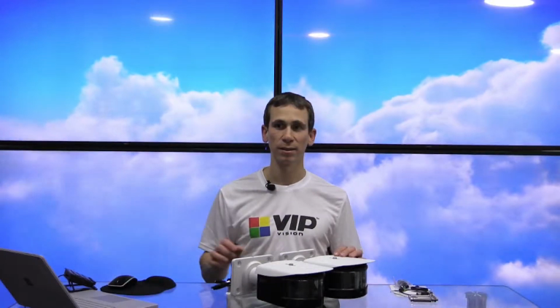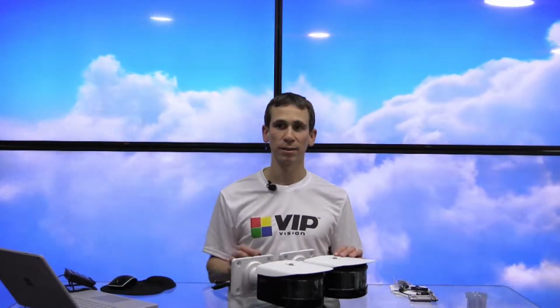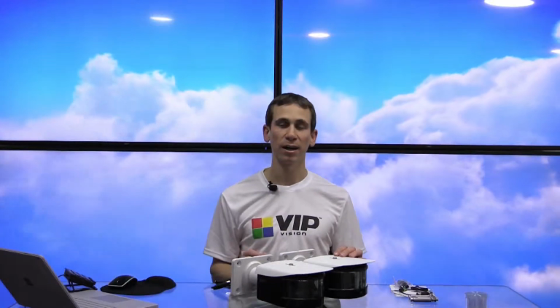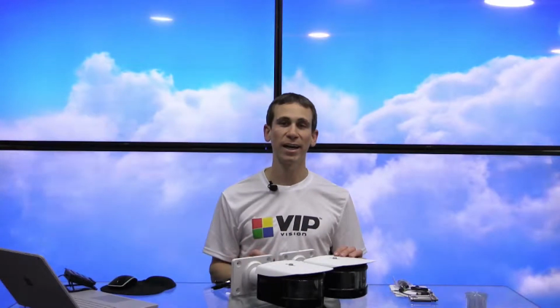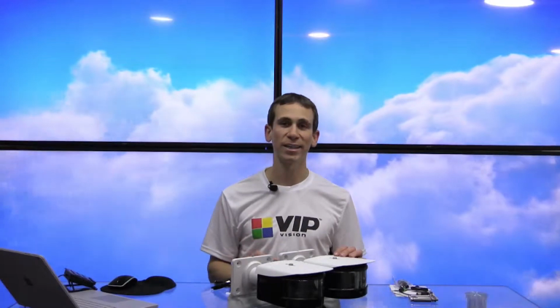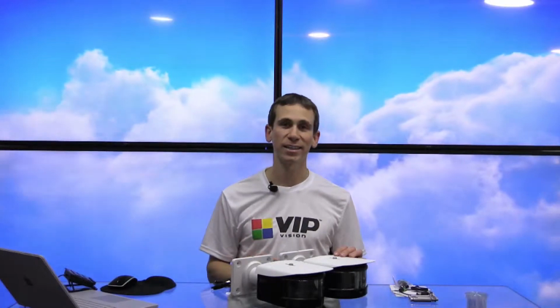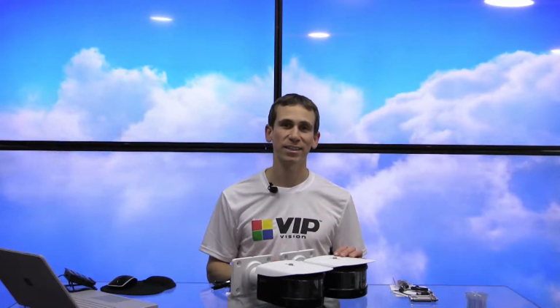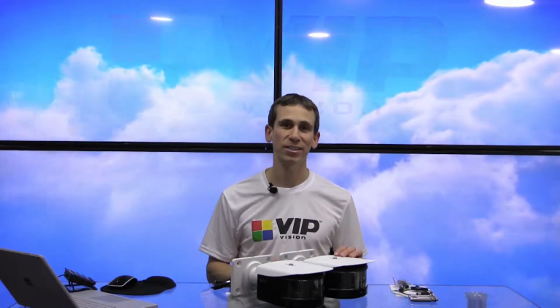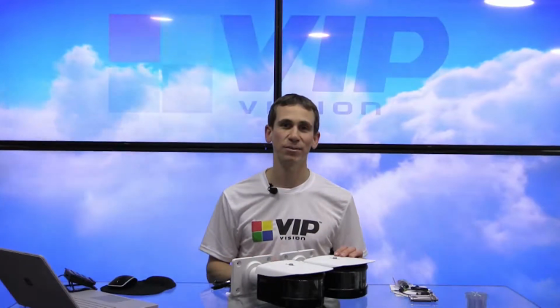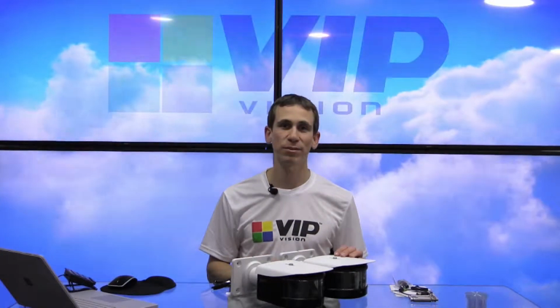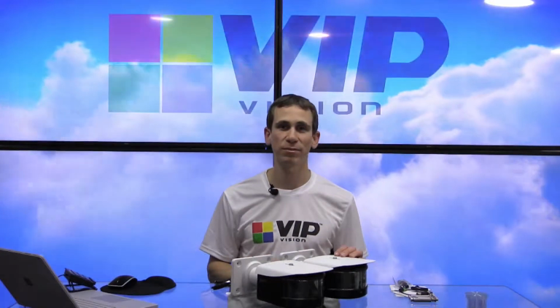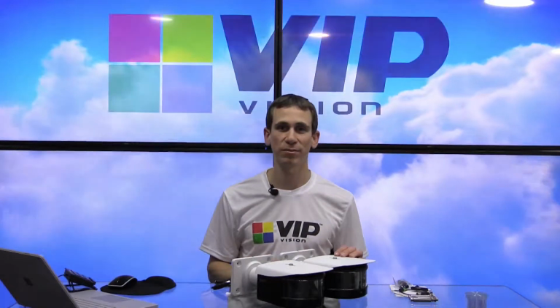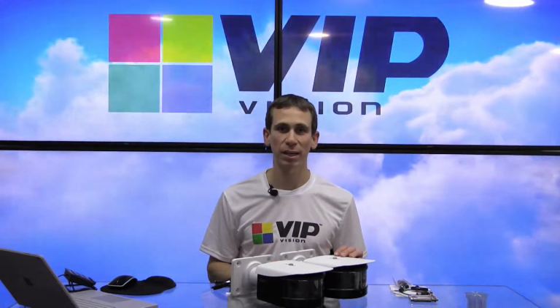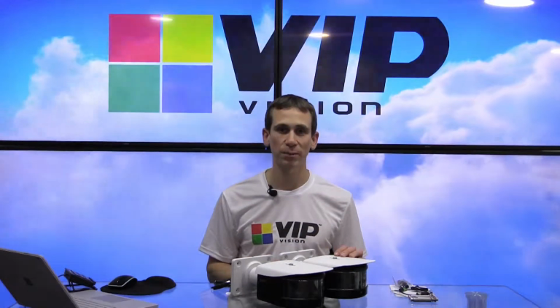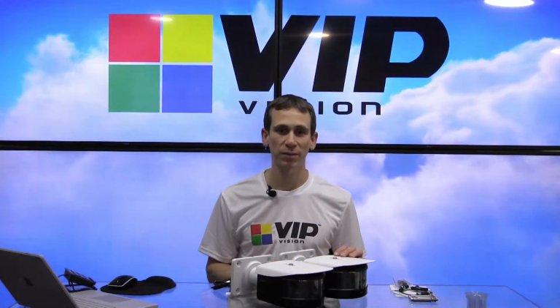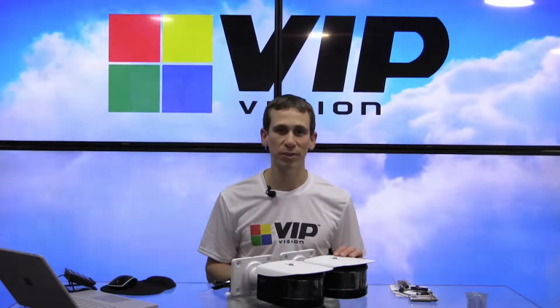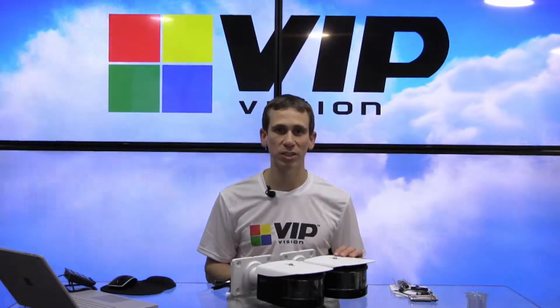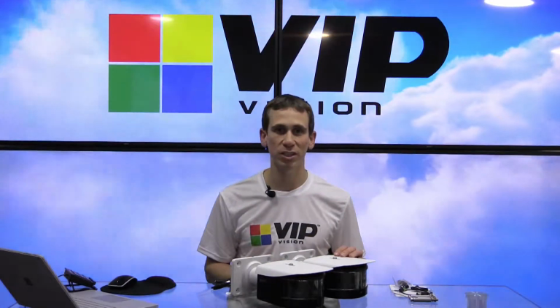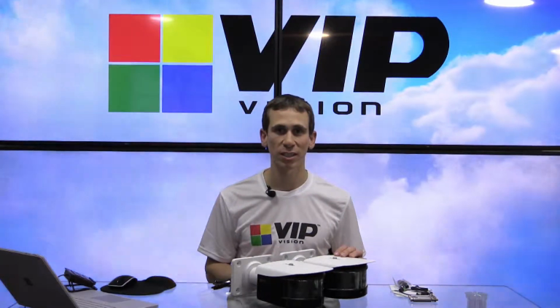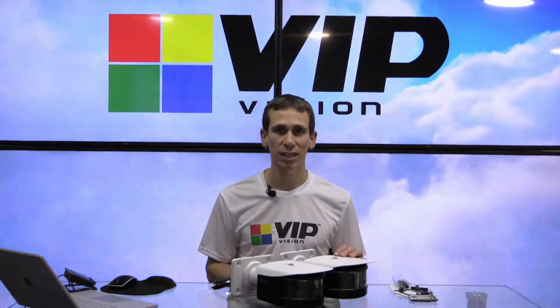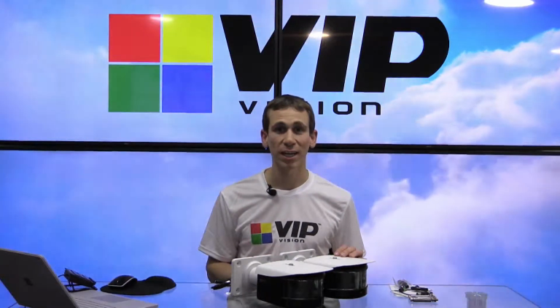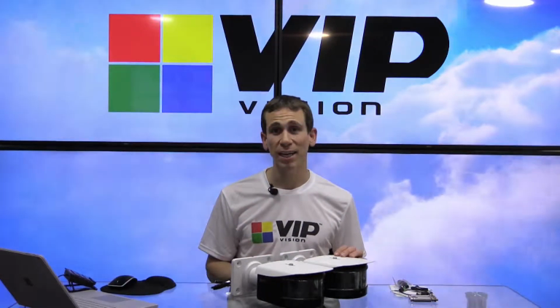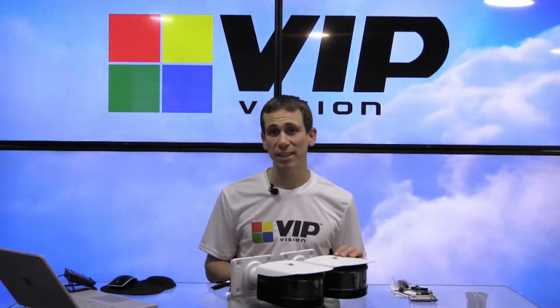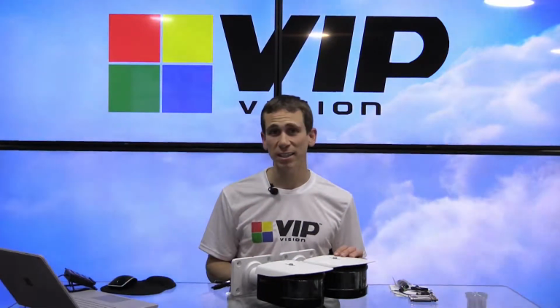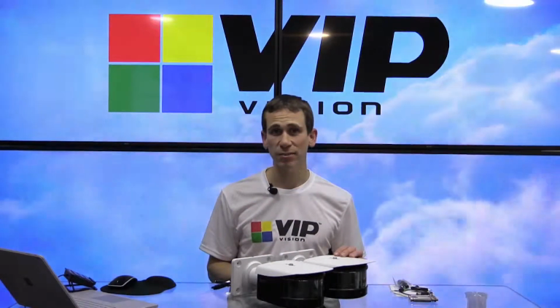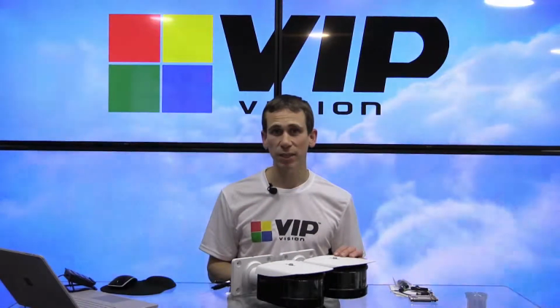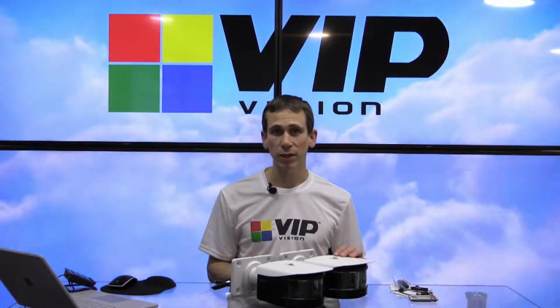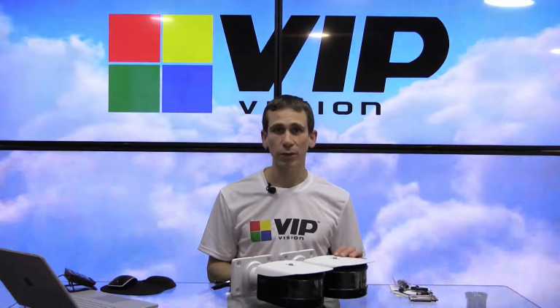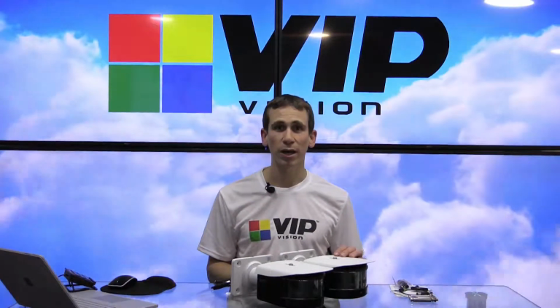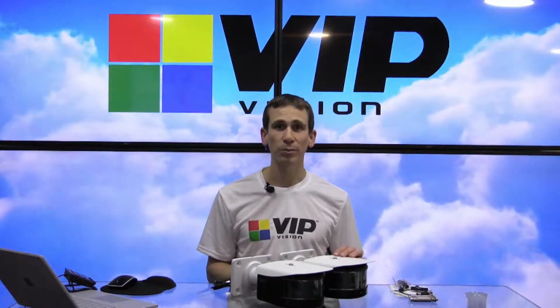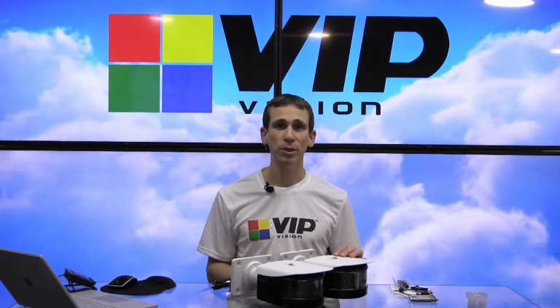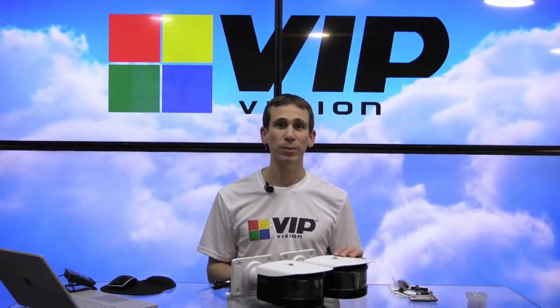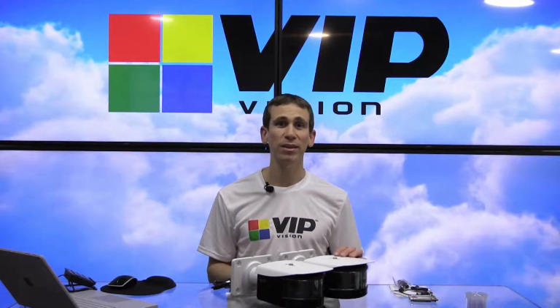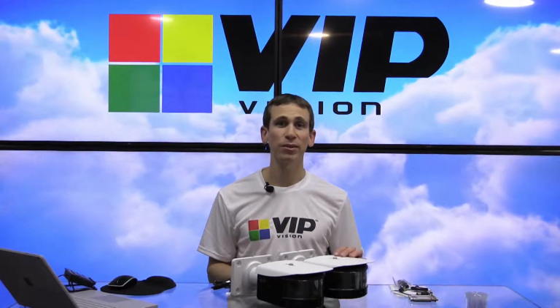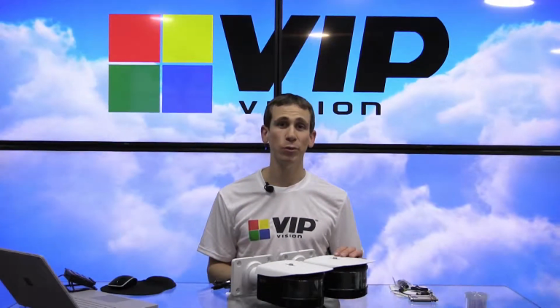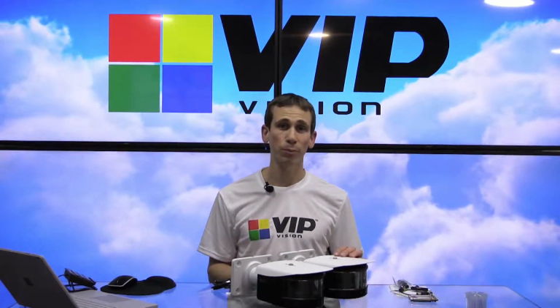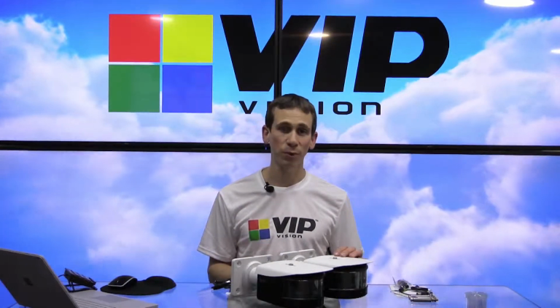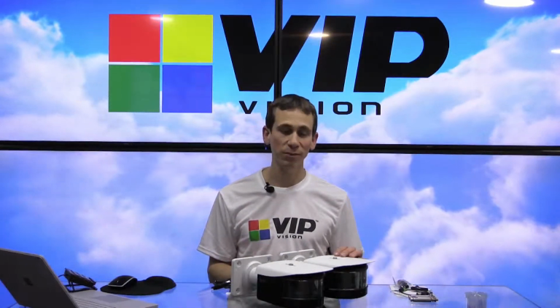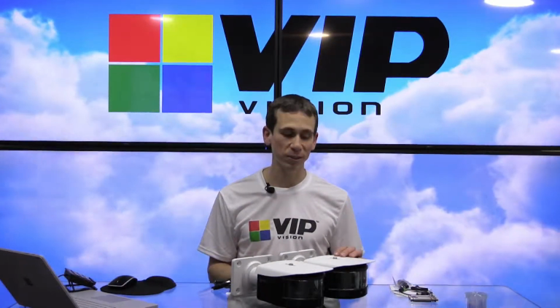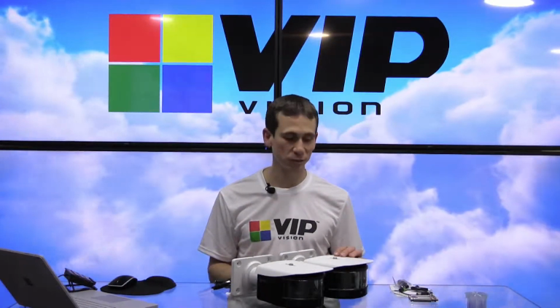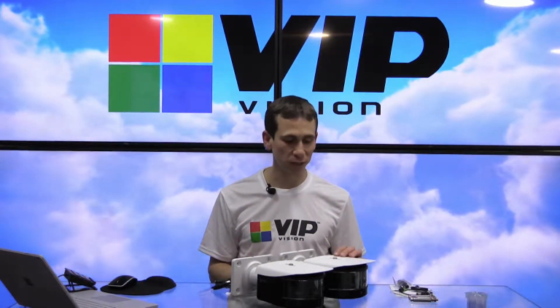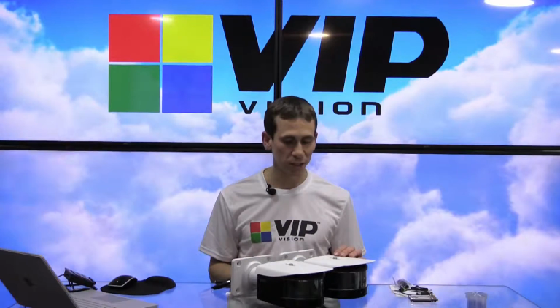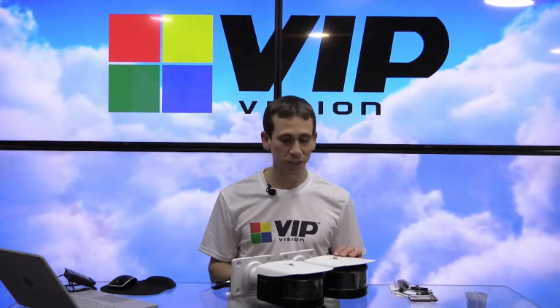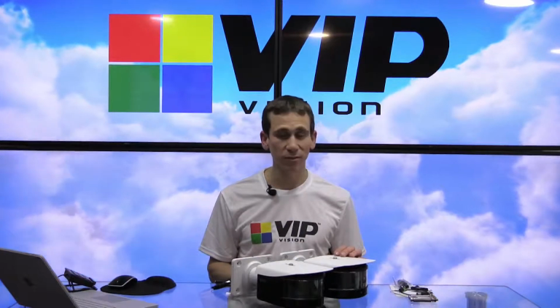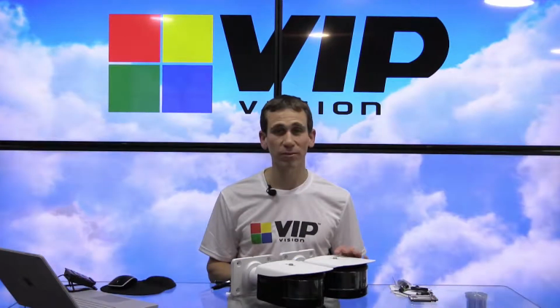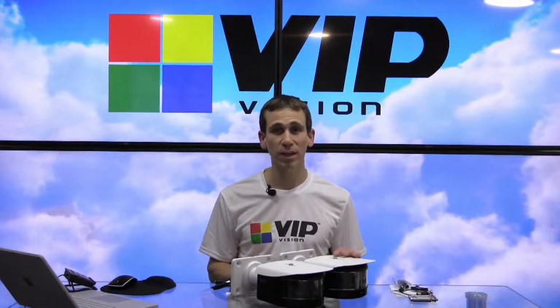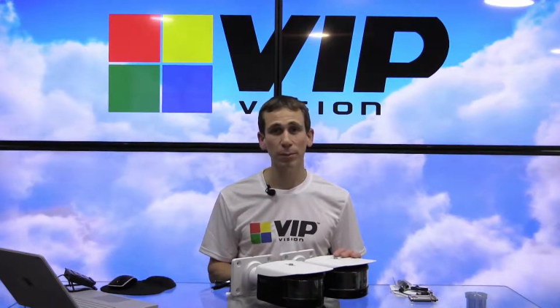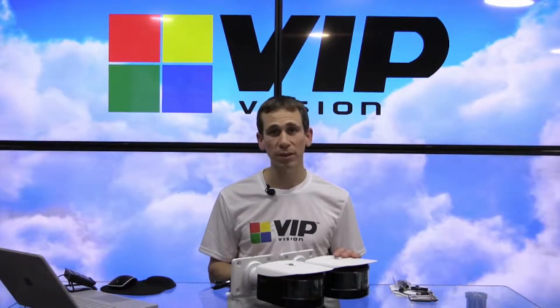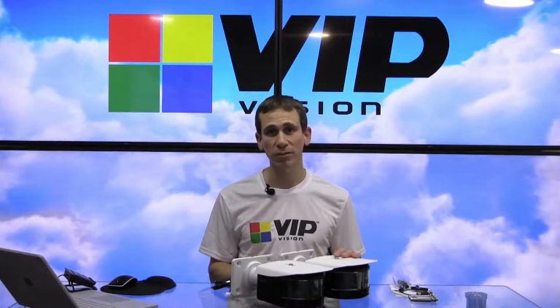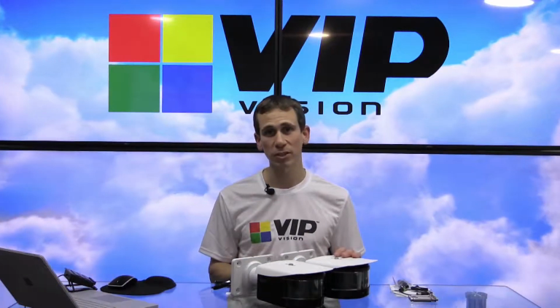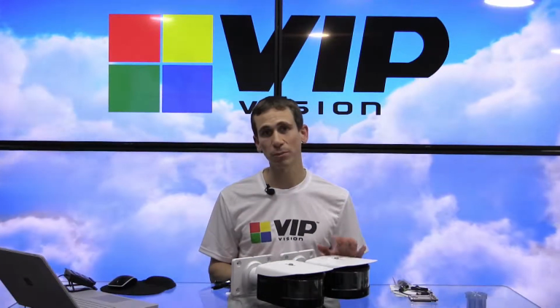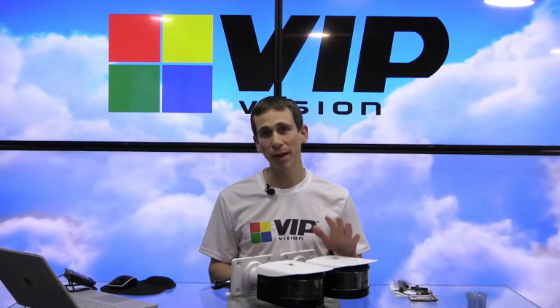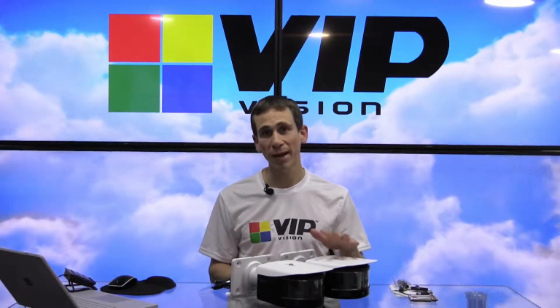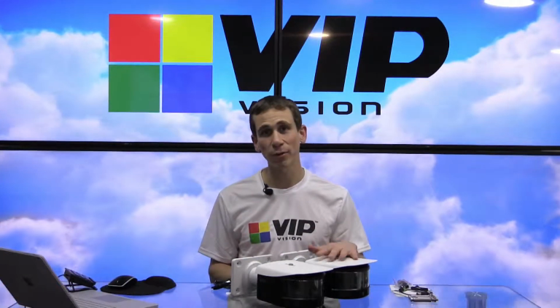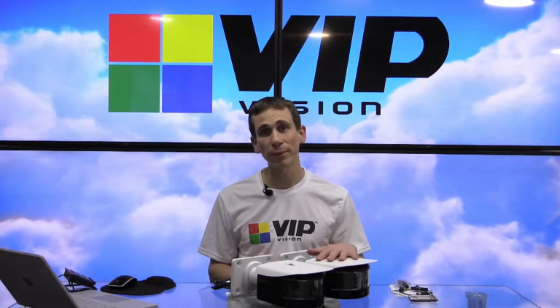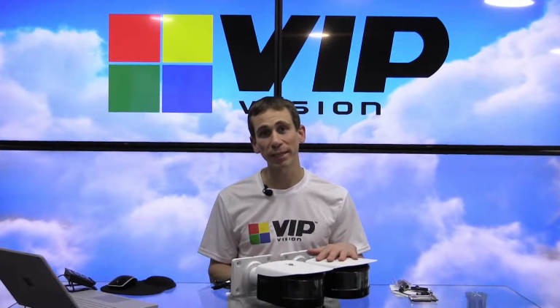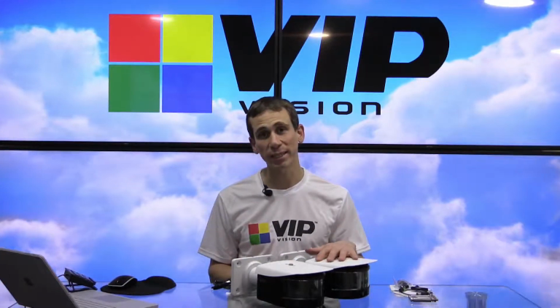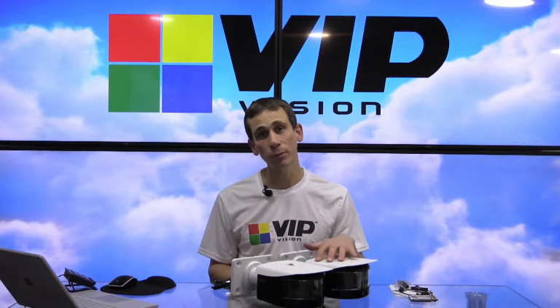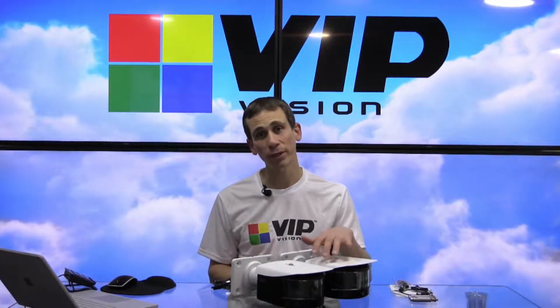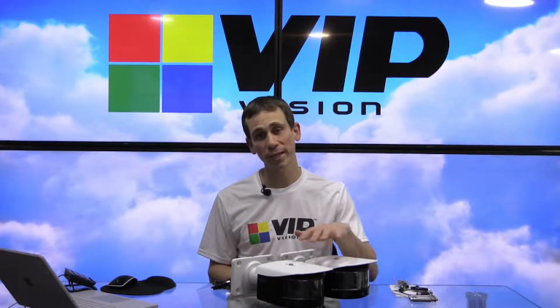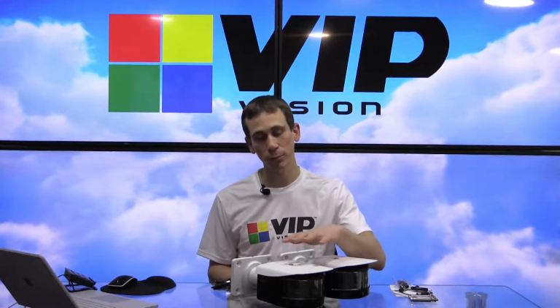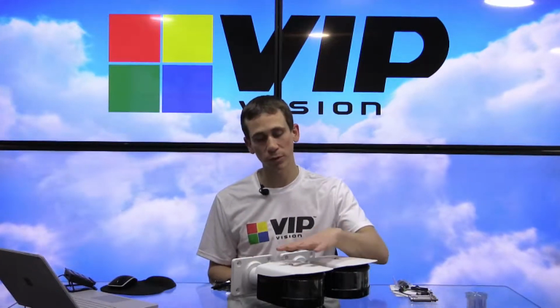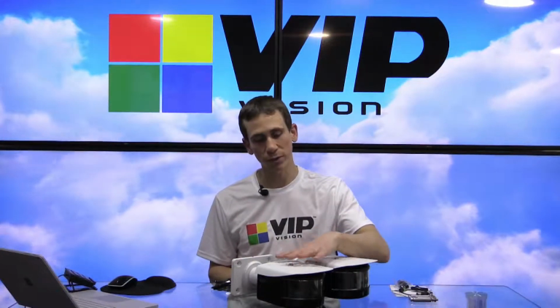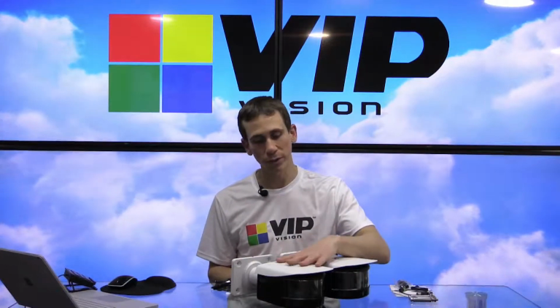Hi, it's Jeff here for VIP Vision. In this video, I'm going to be giving you a brief introduction of the VIP Vision Panoramic Network Camera Series.